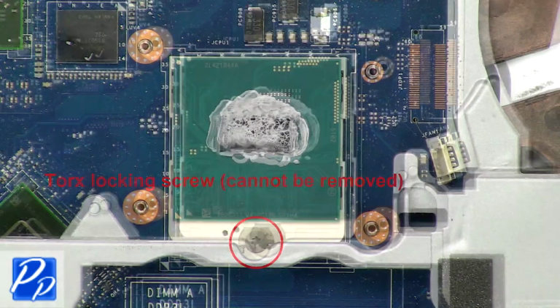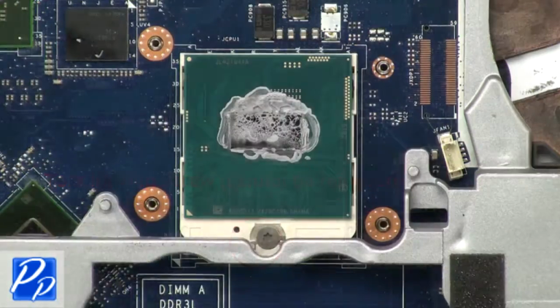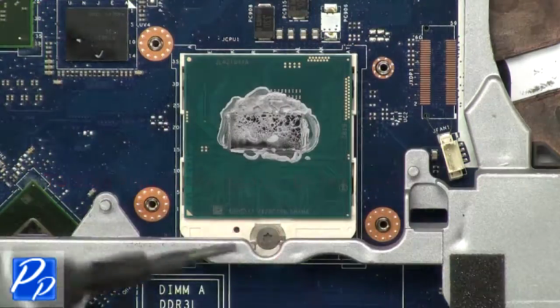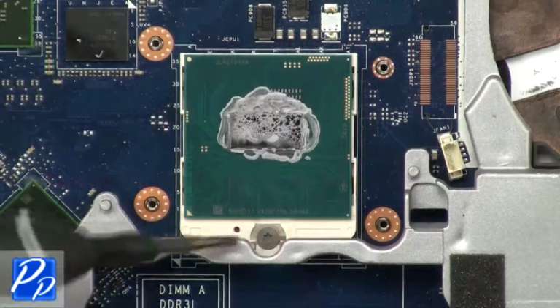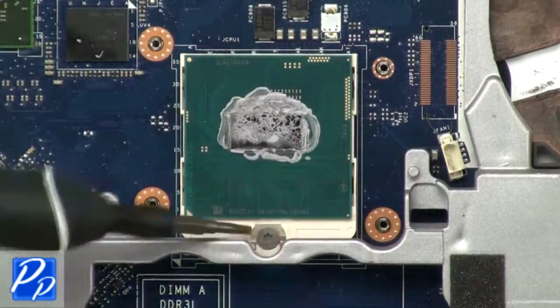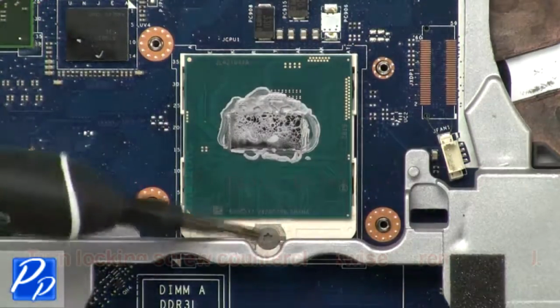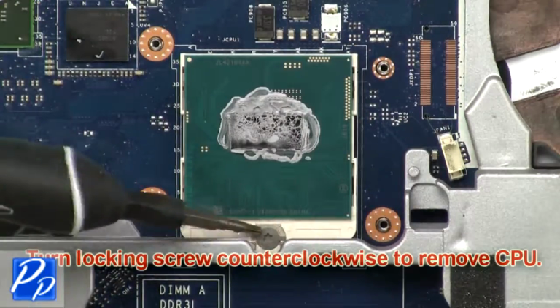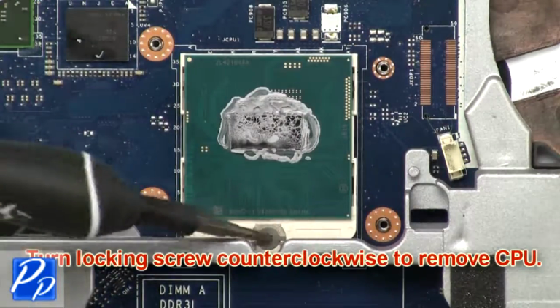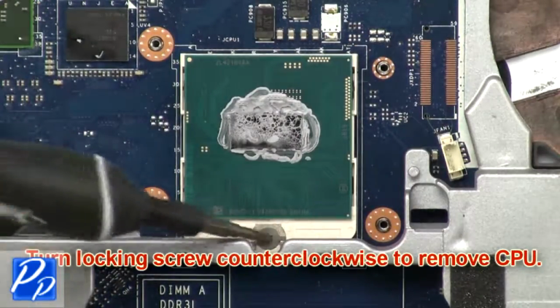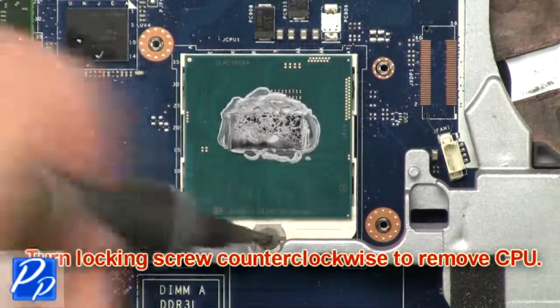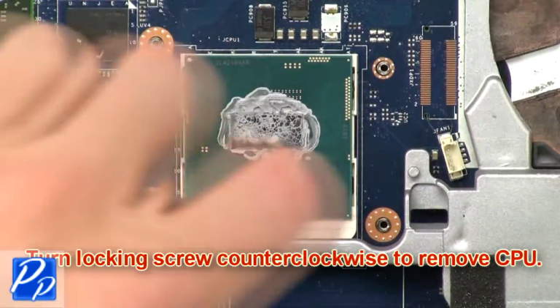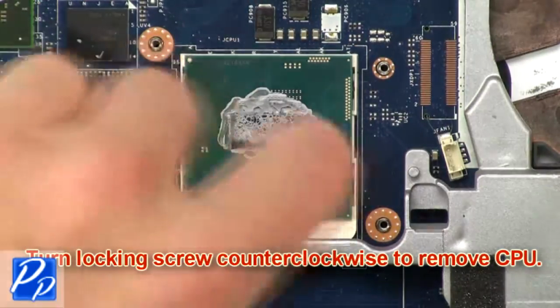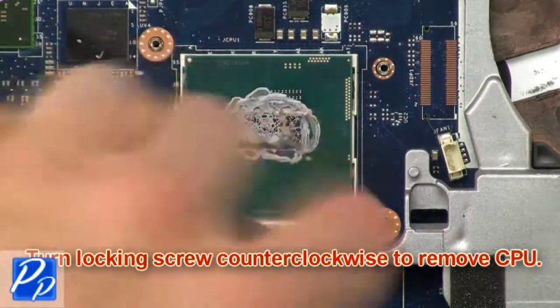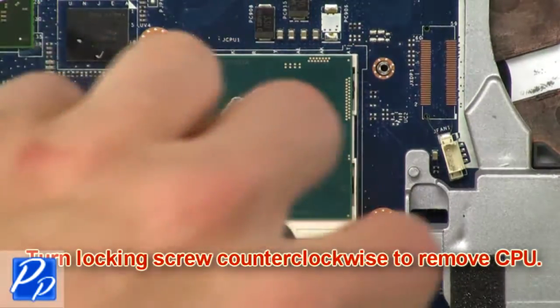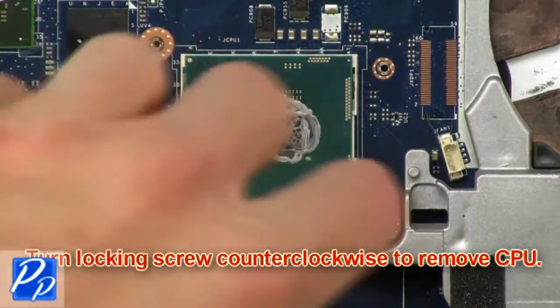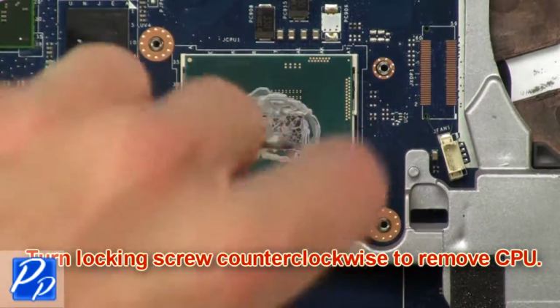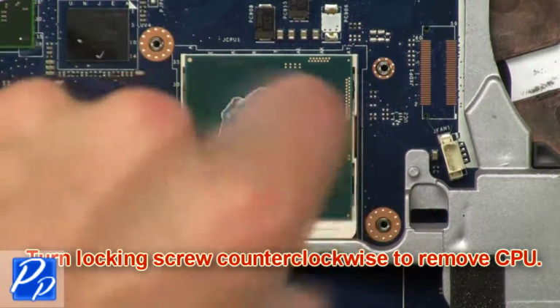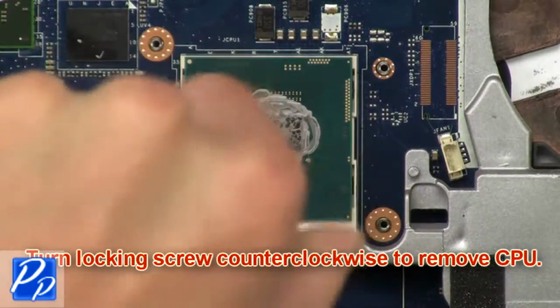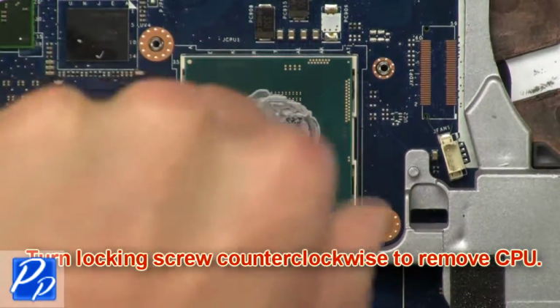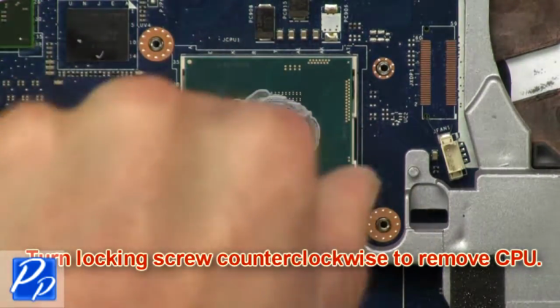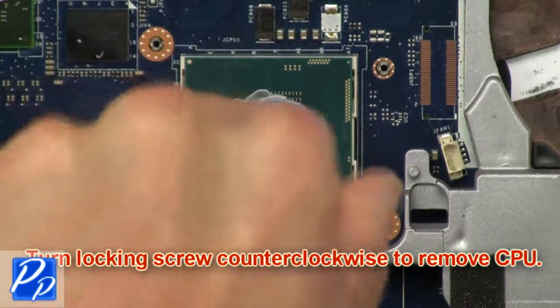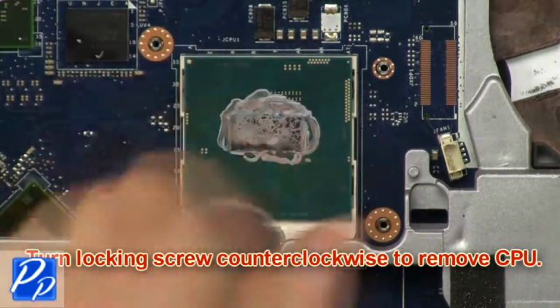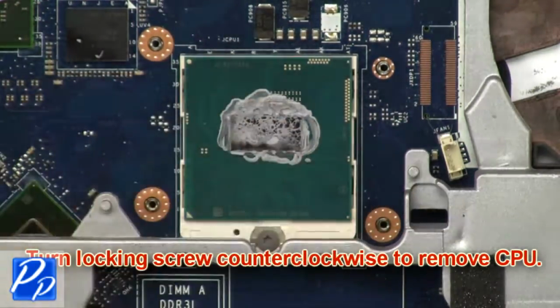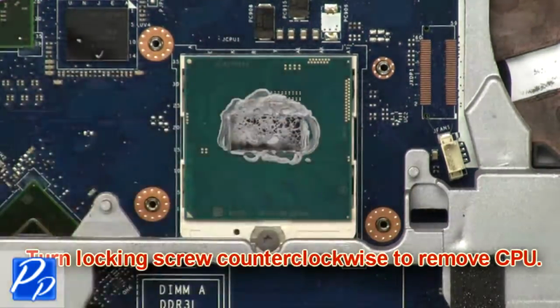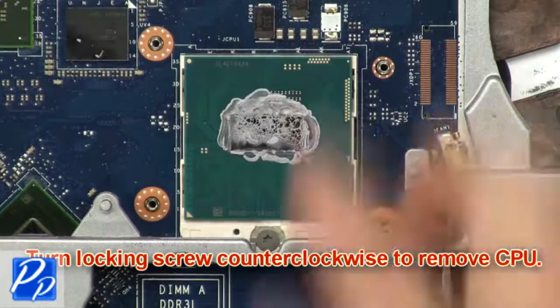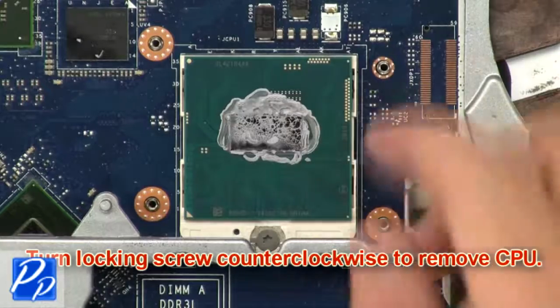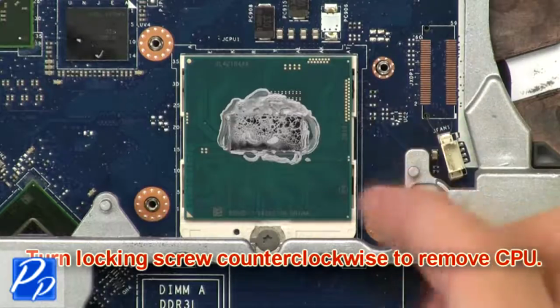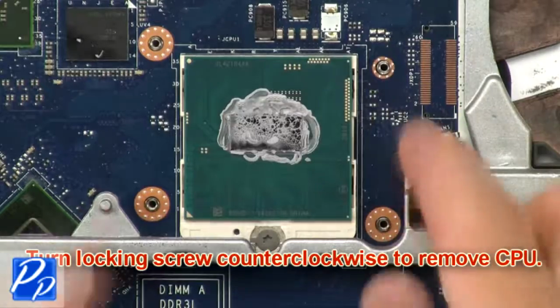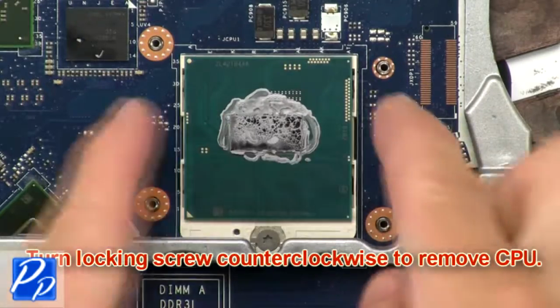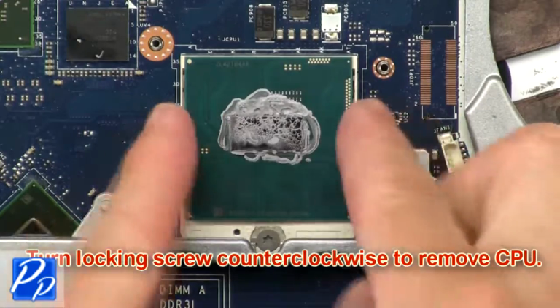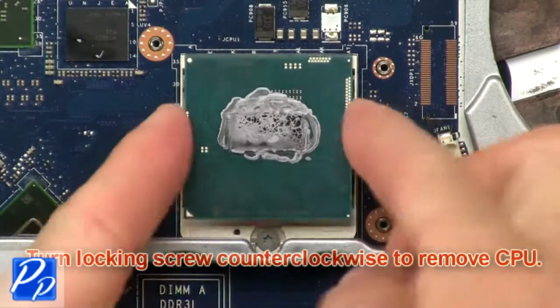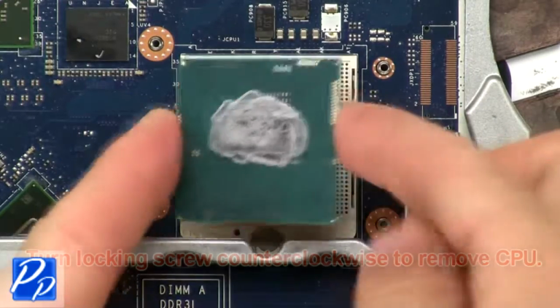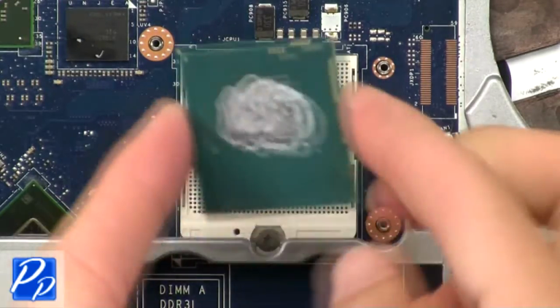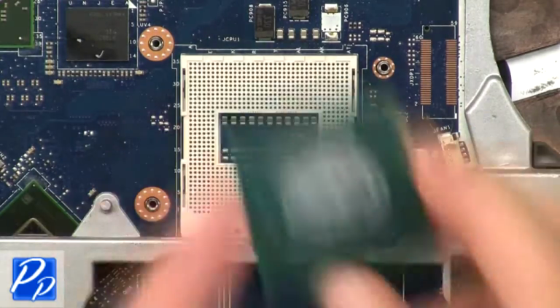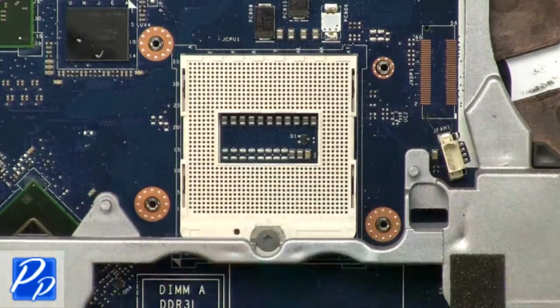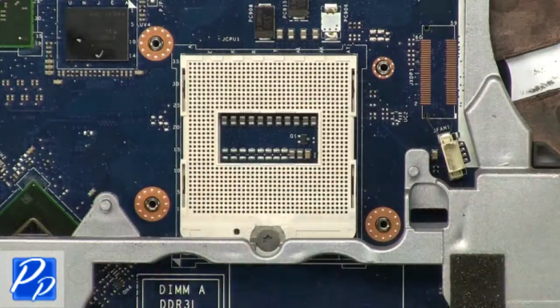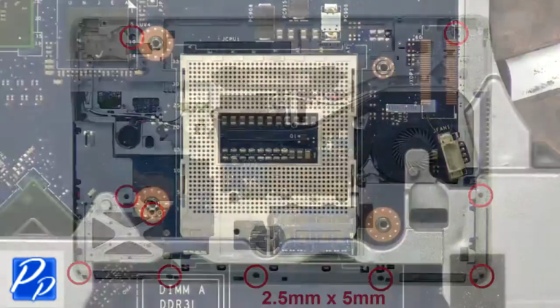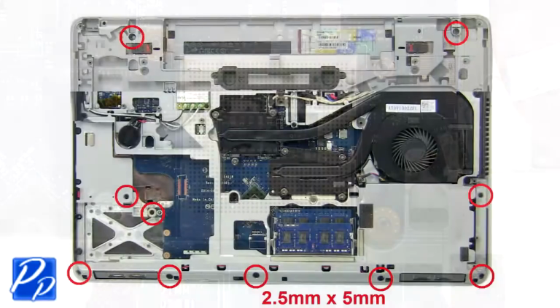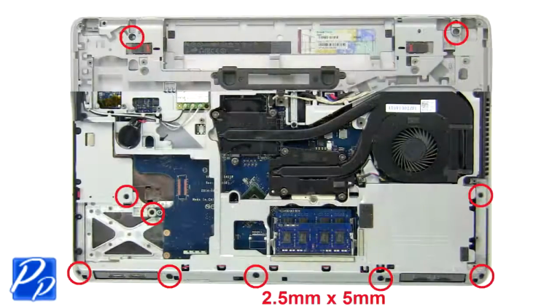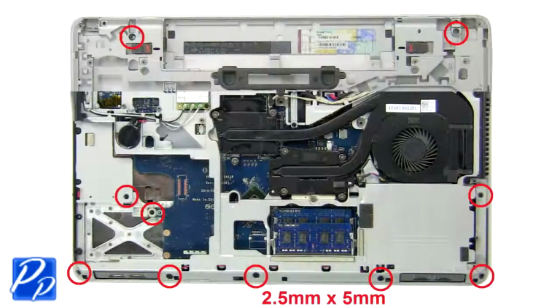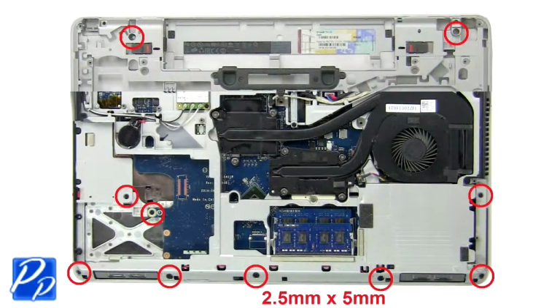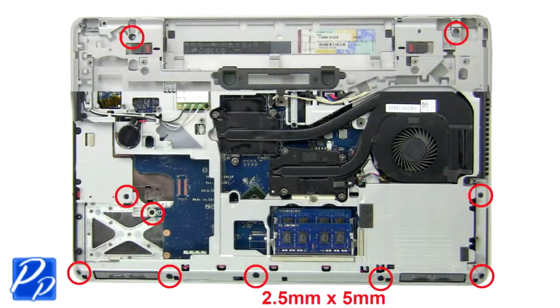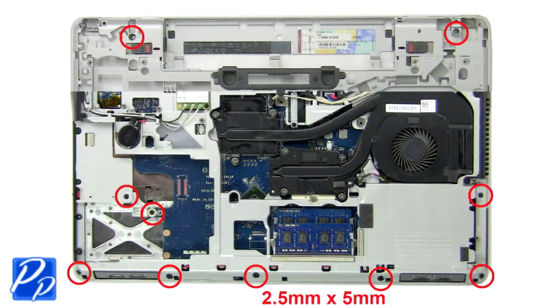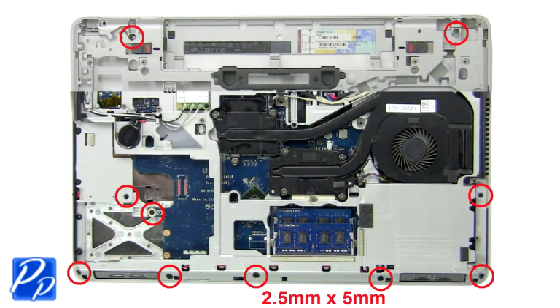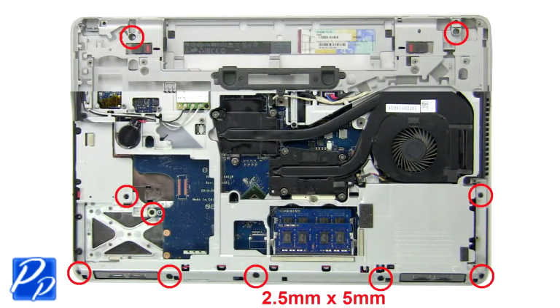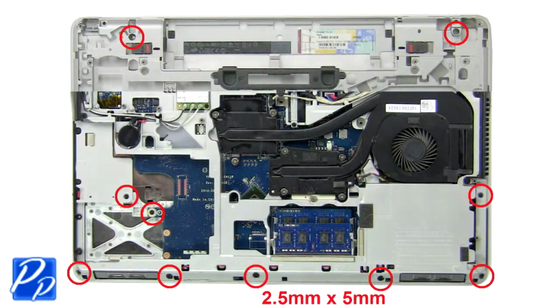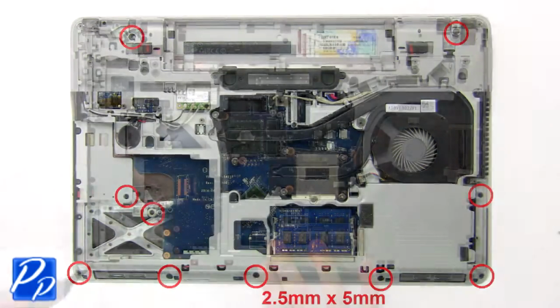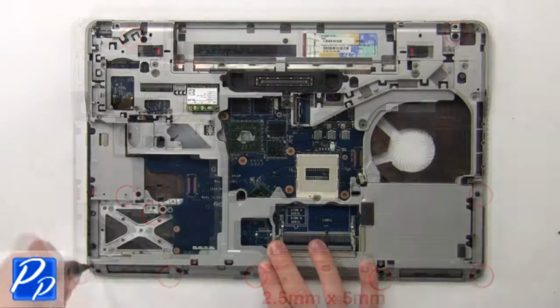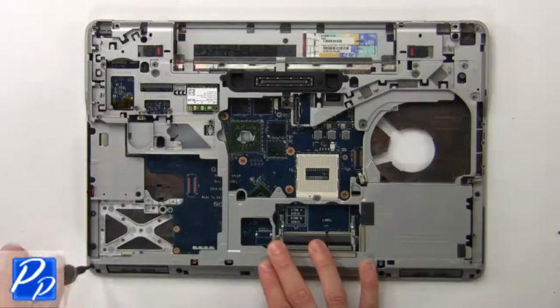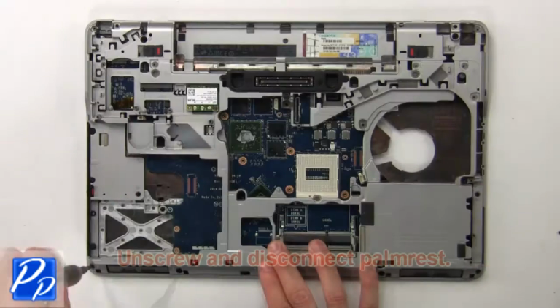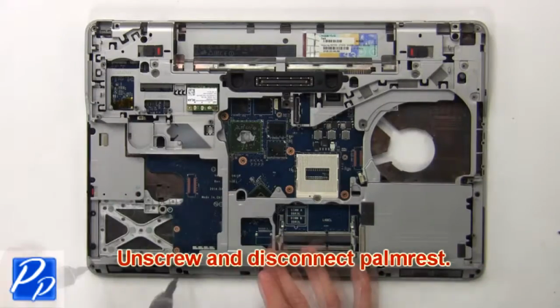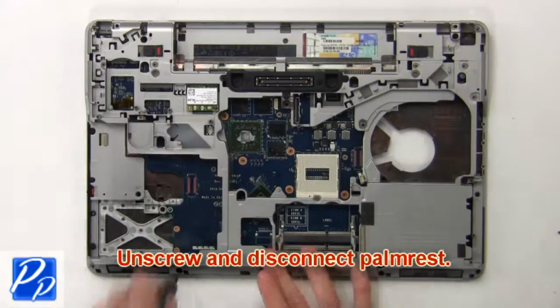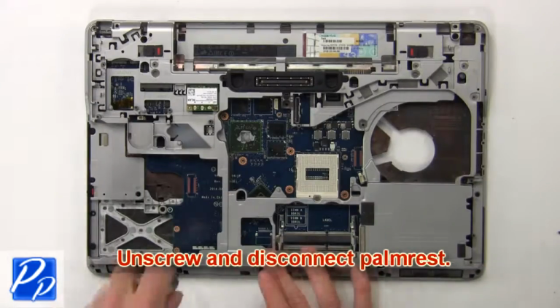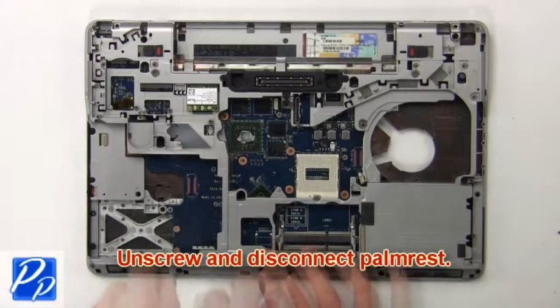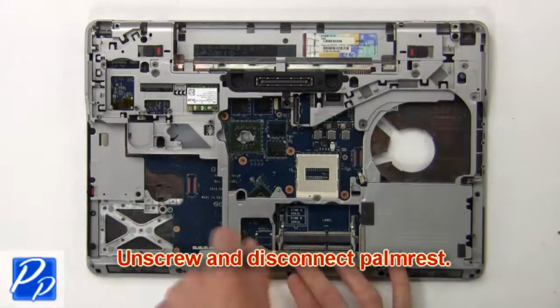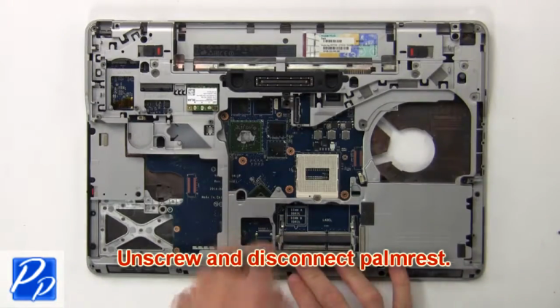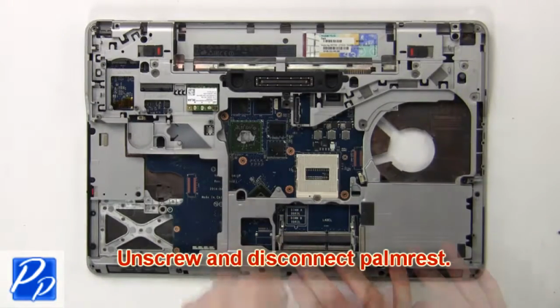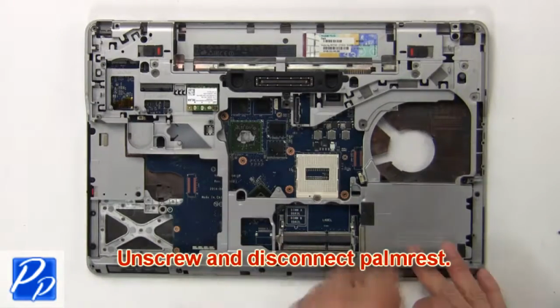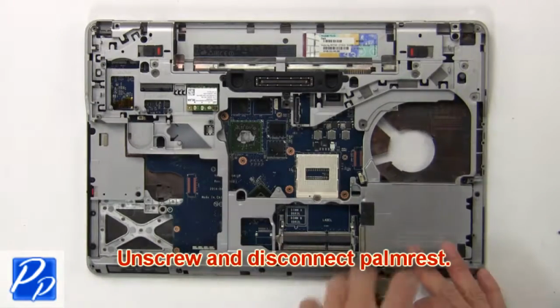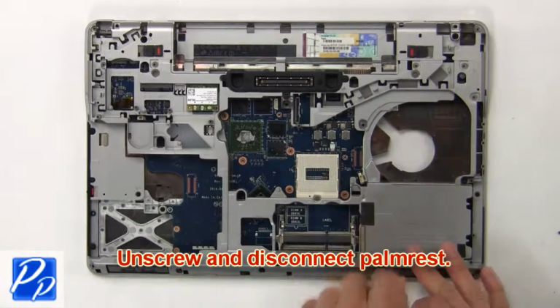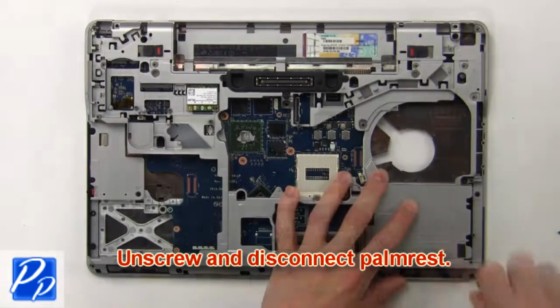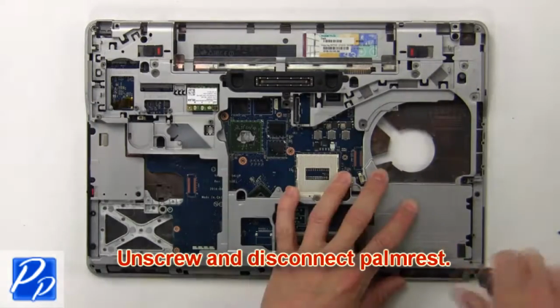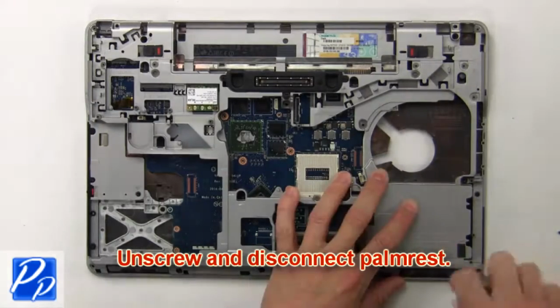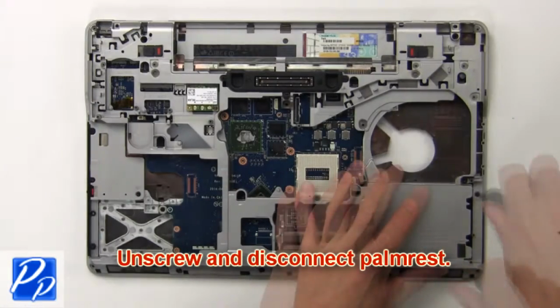Next turn locking screw counter clockwise to remove CPU. Then unscrew and disconnect palm rest.